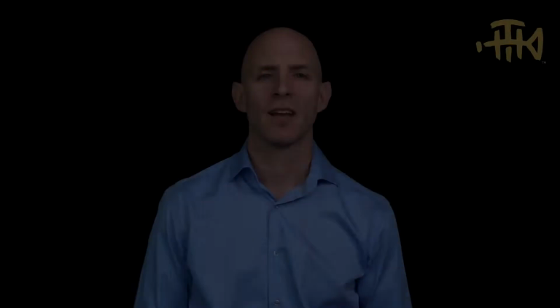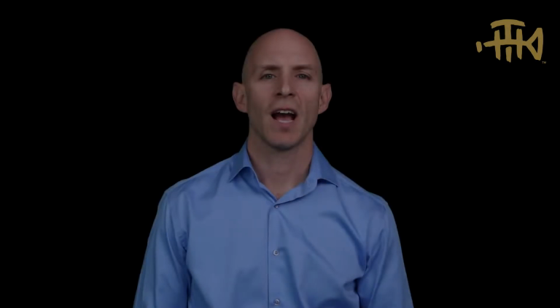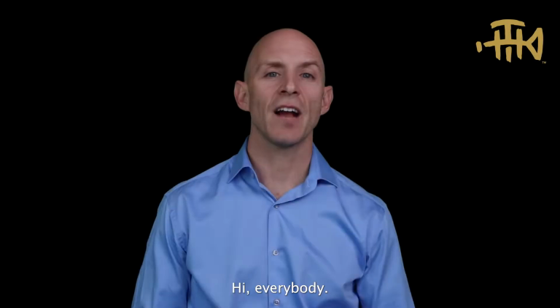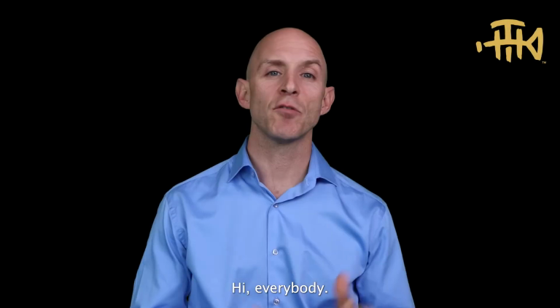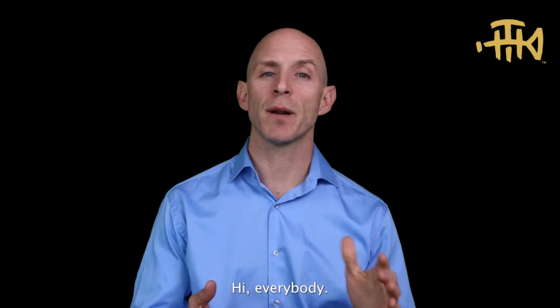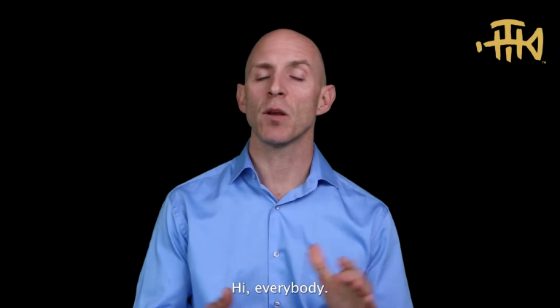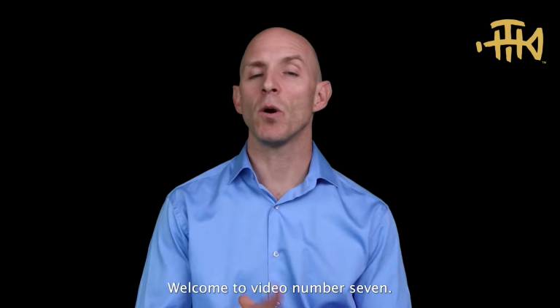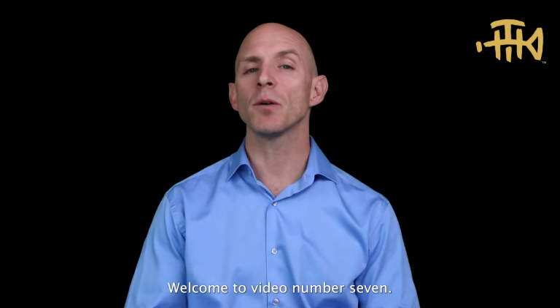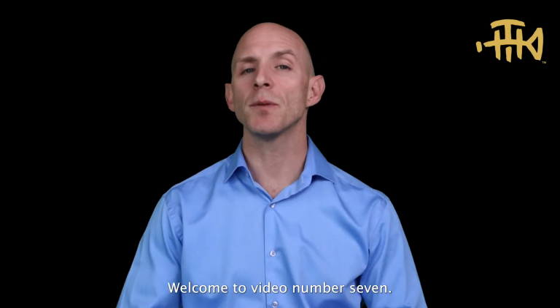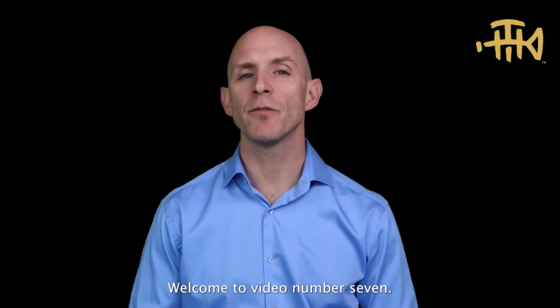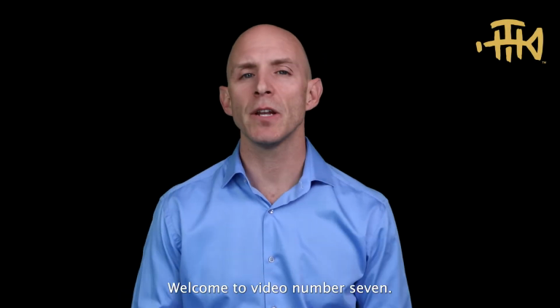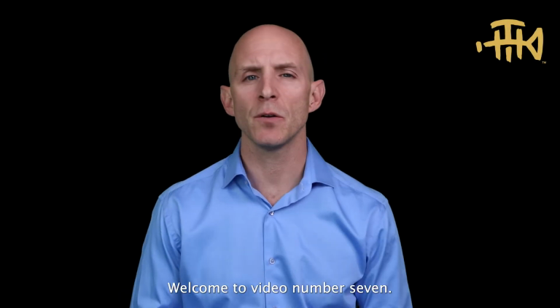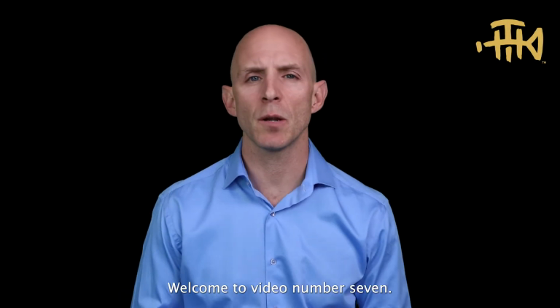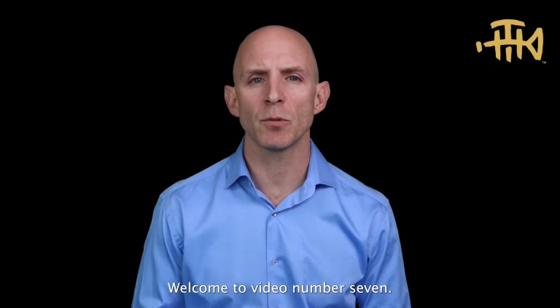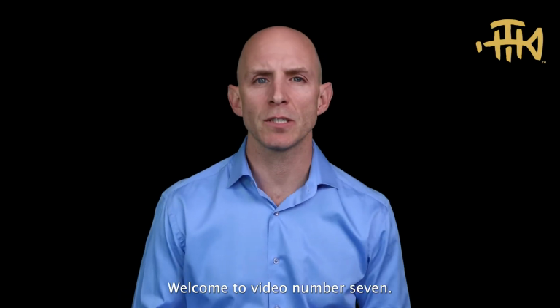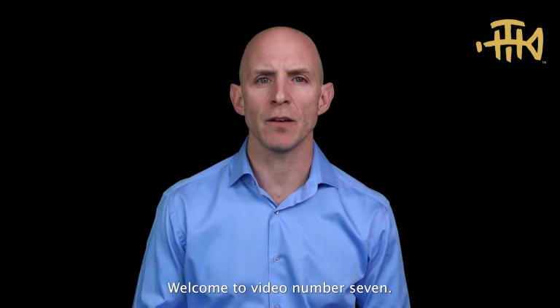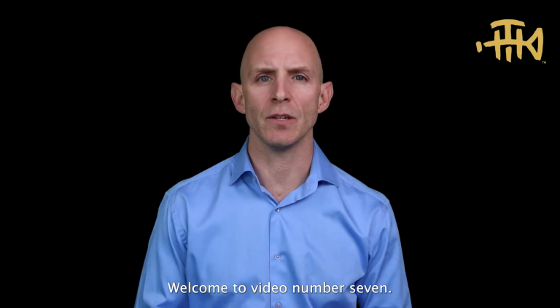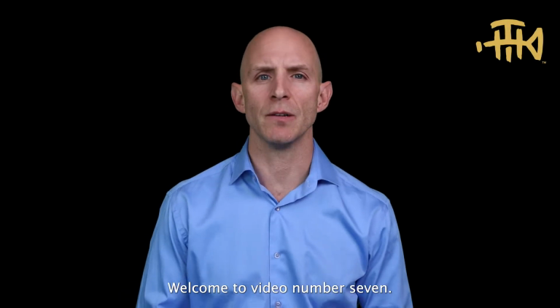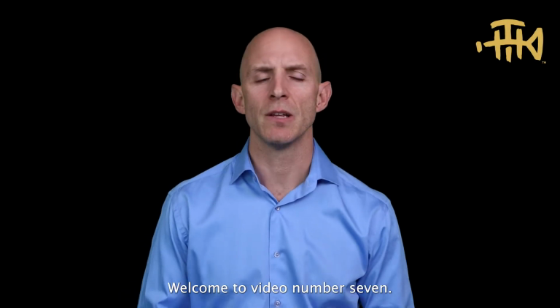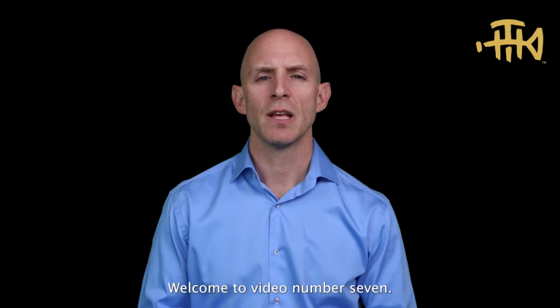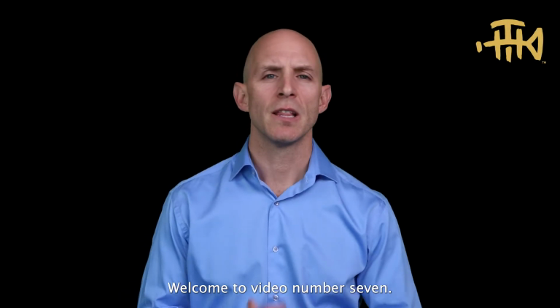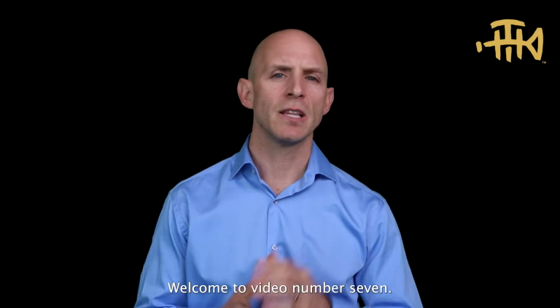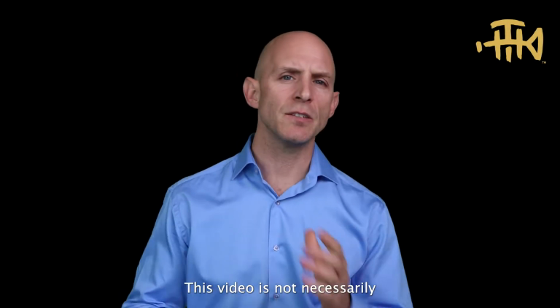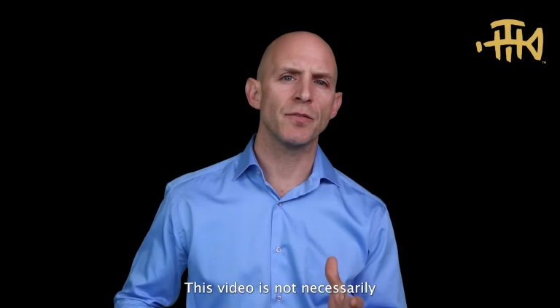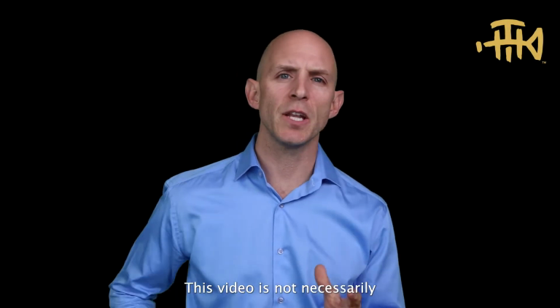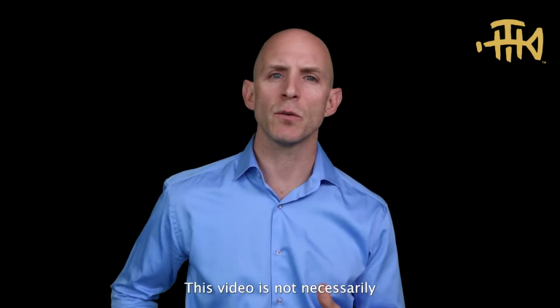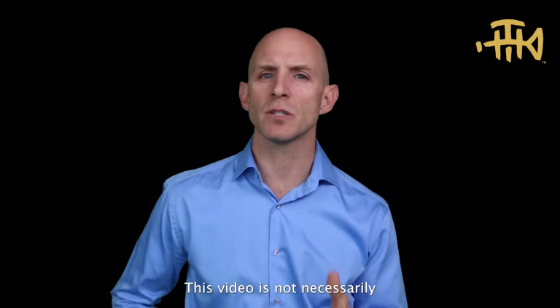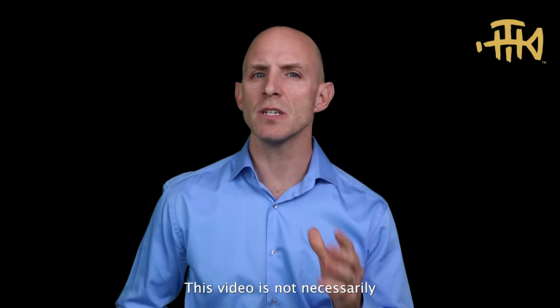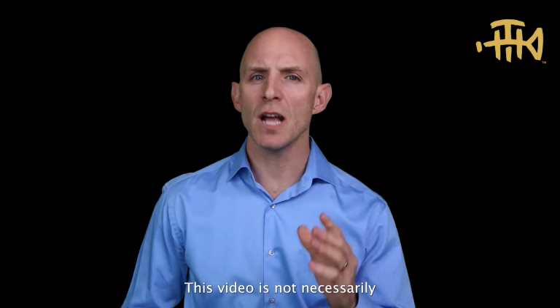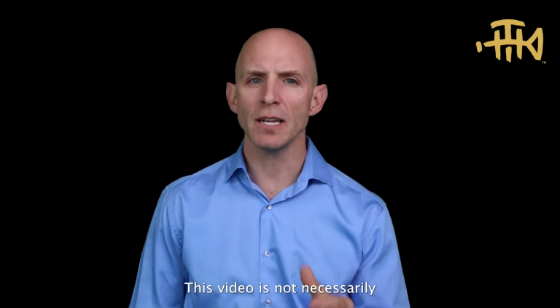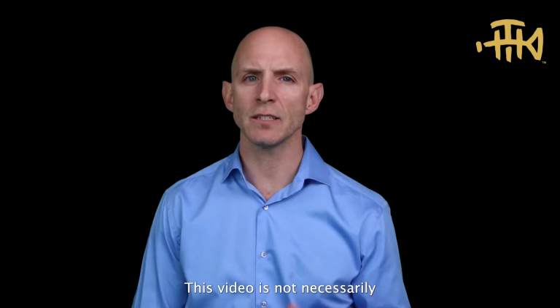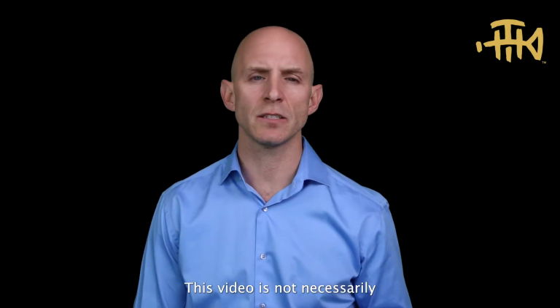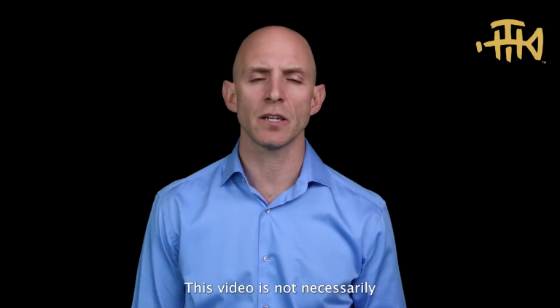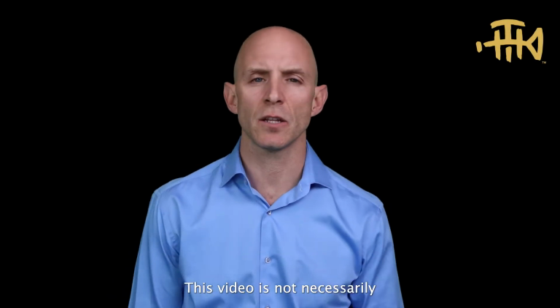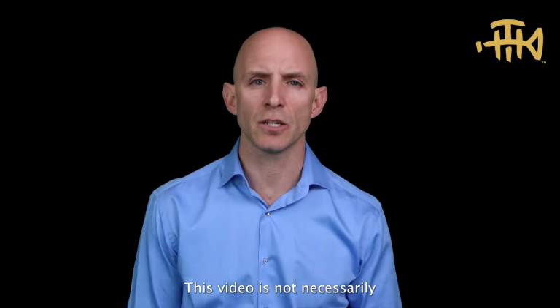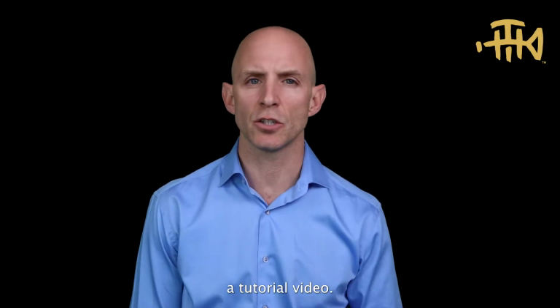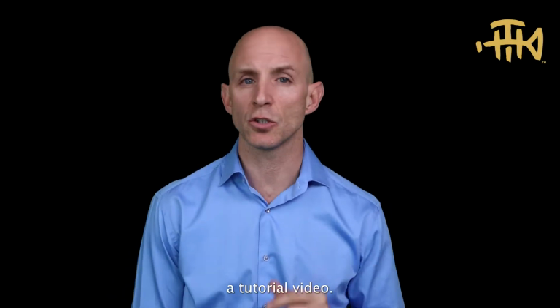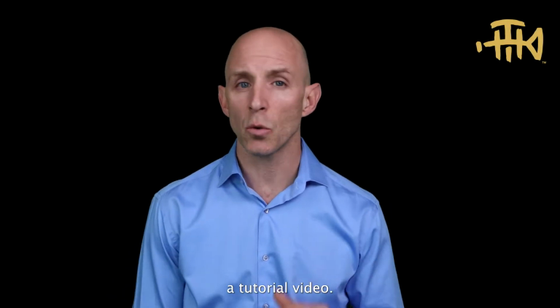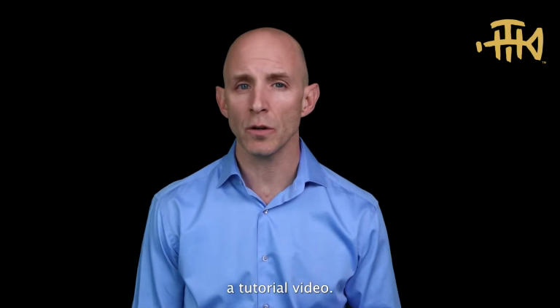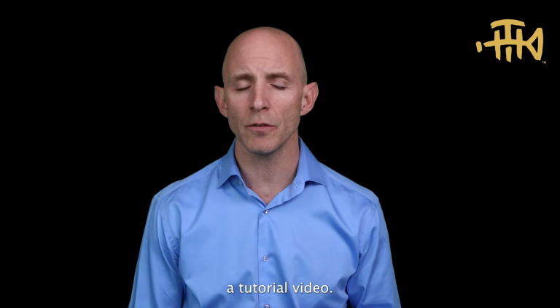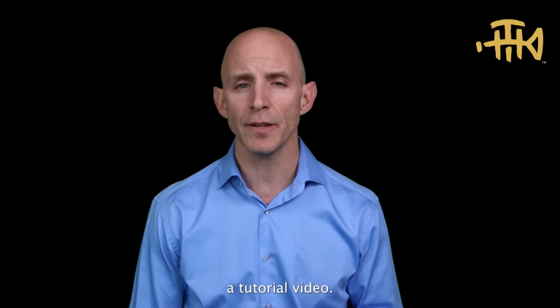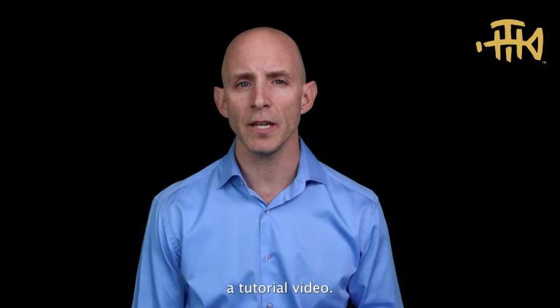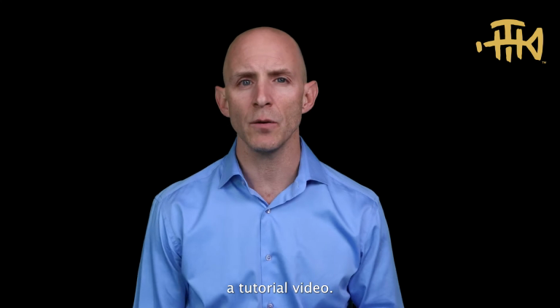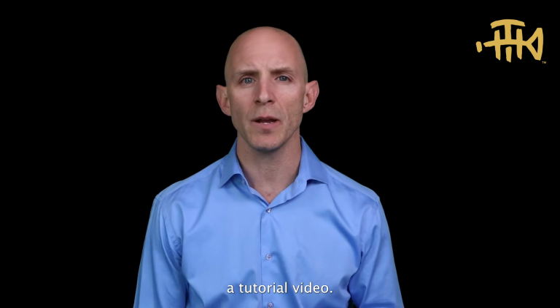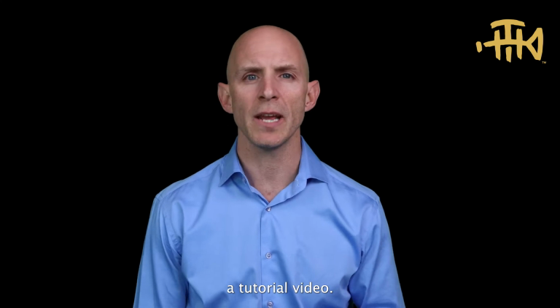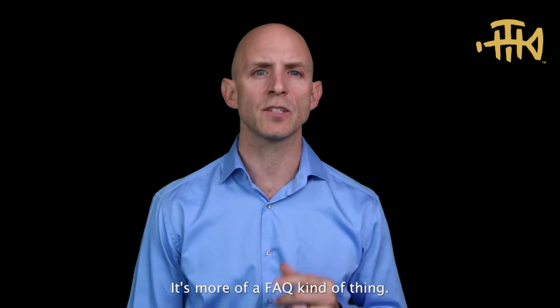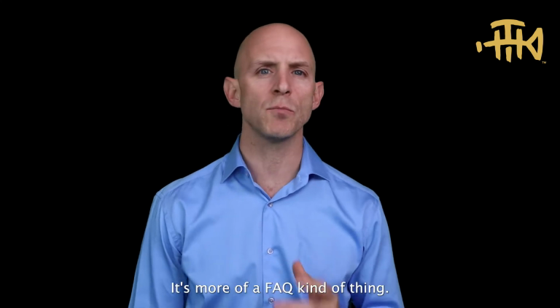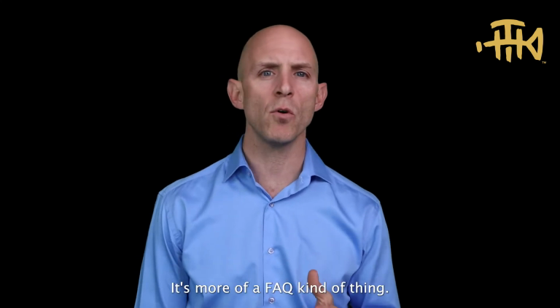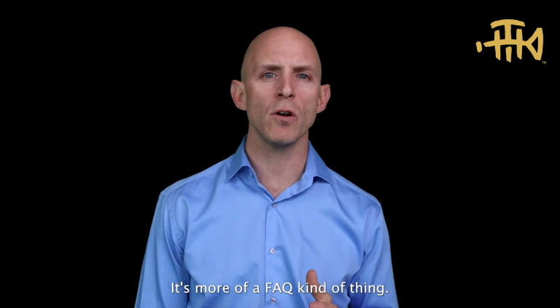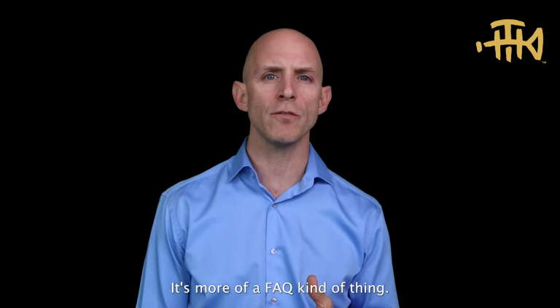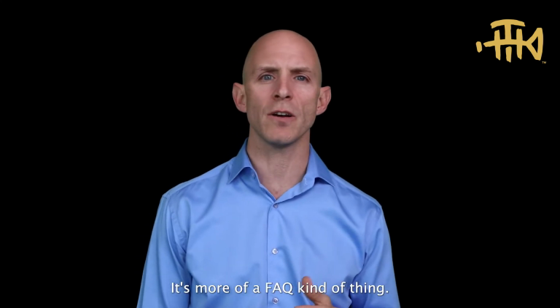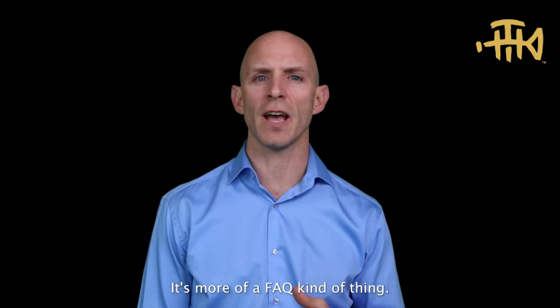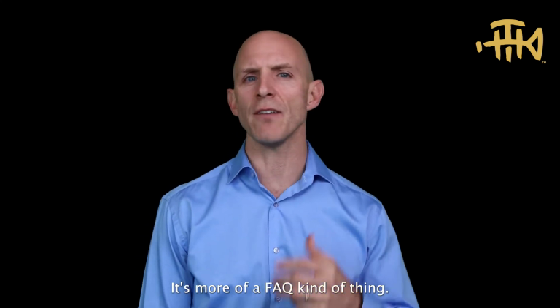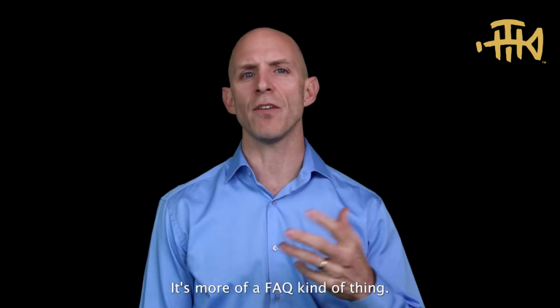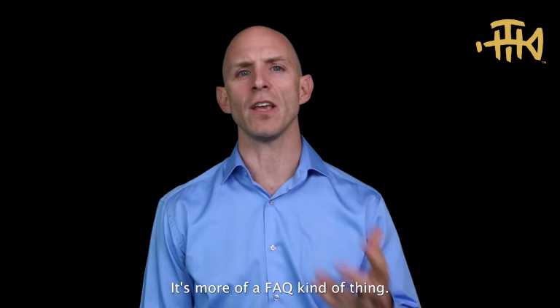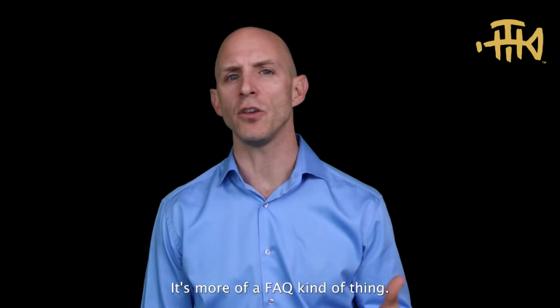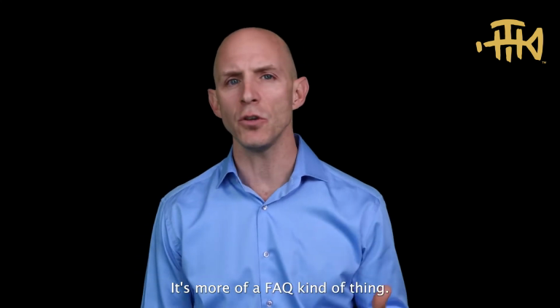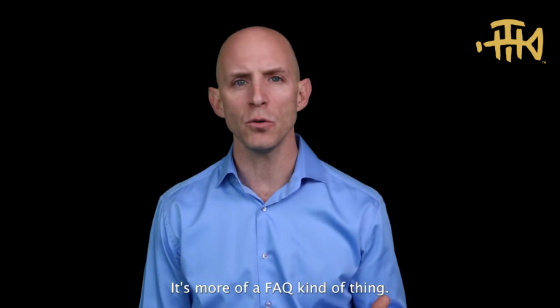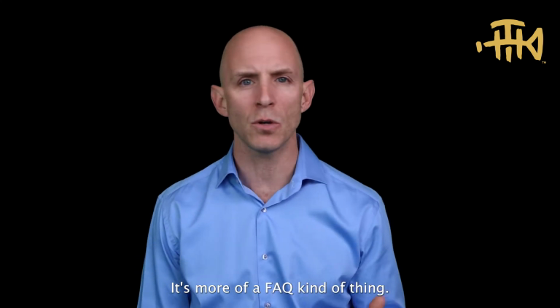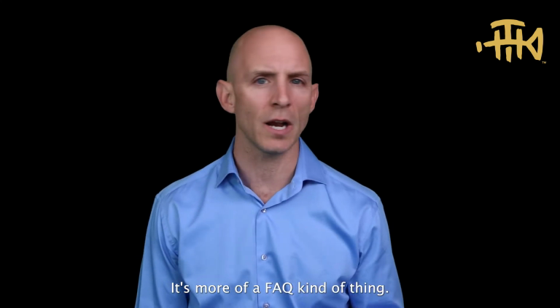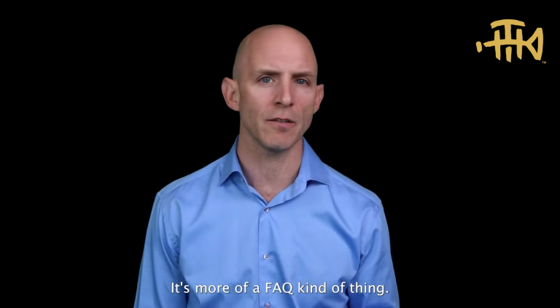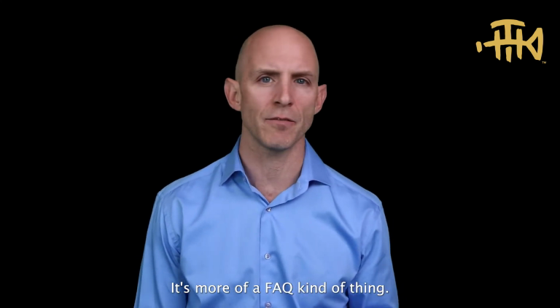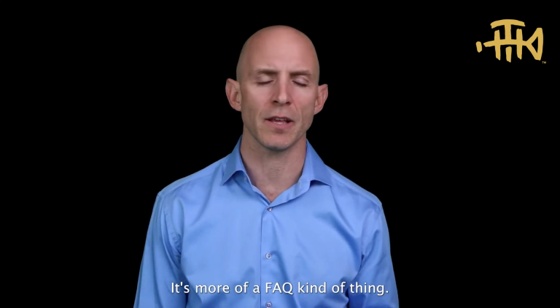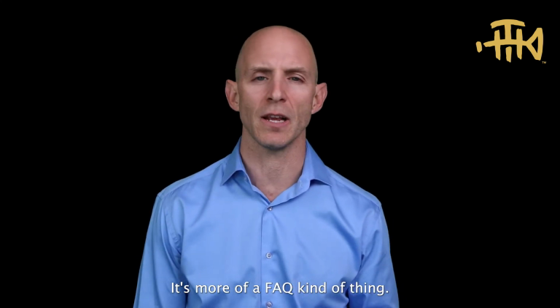Hi everybody, welcome to video number seven. This video is not necessarily a tutorial video — it's more of a FAQ kind of thing.